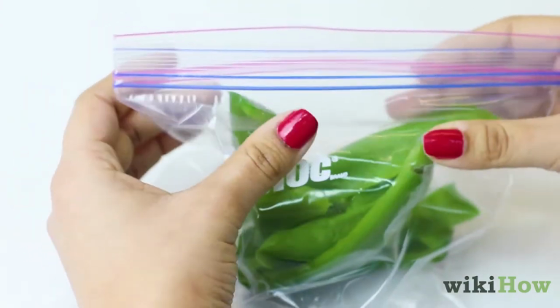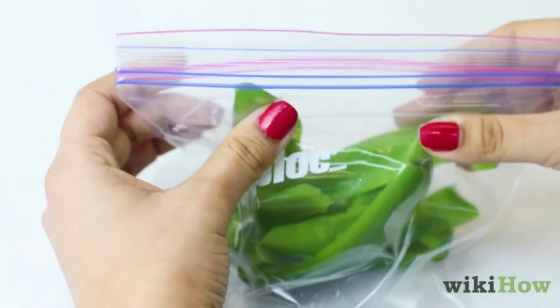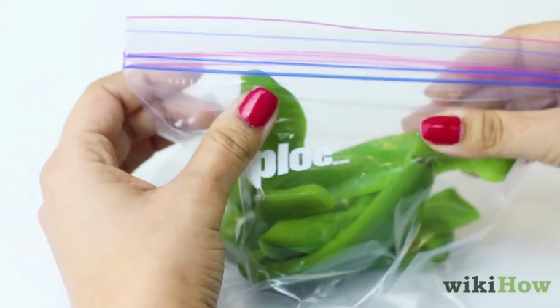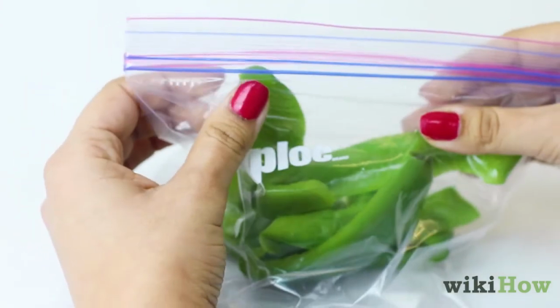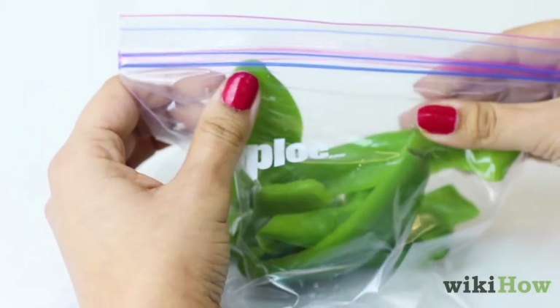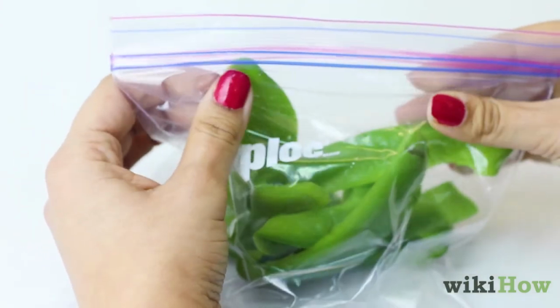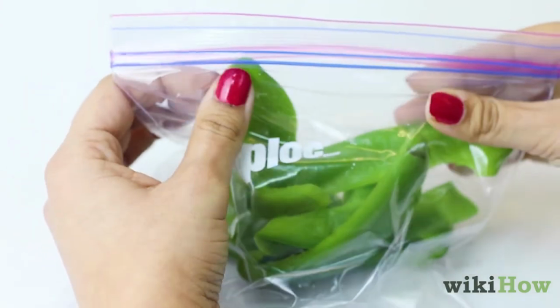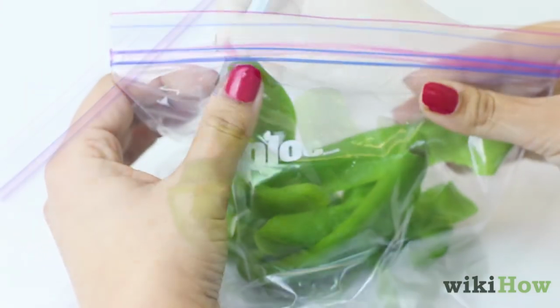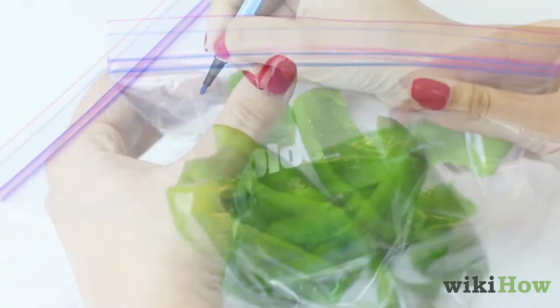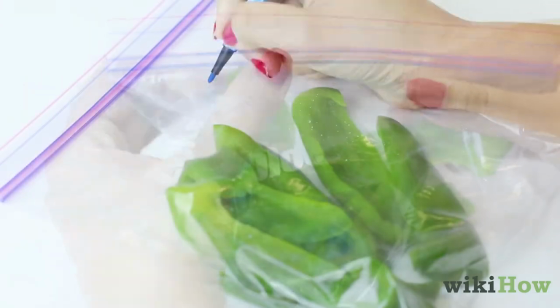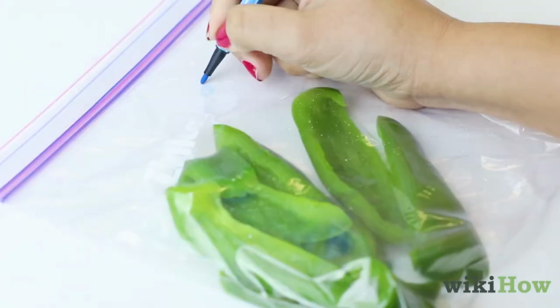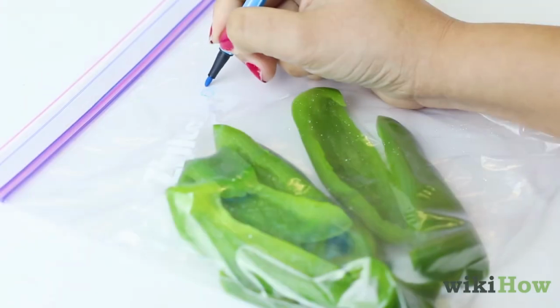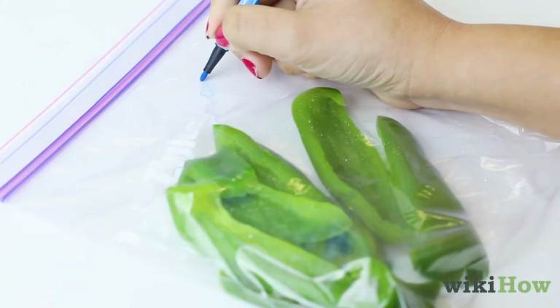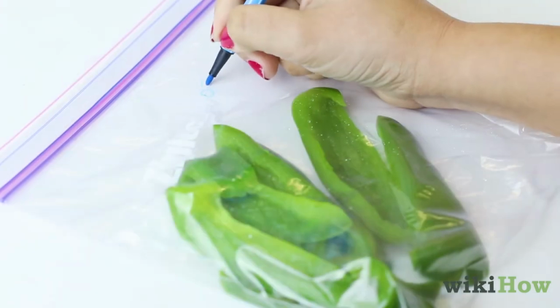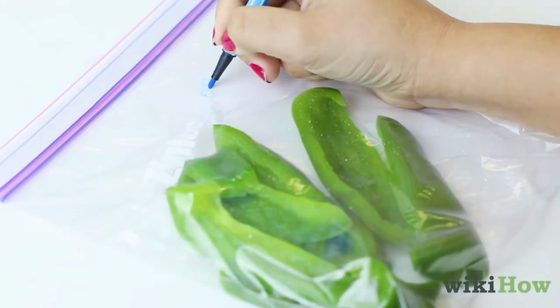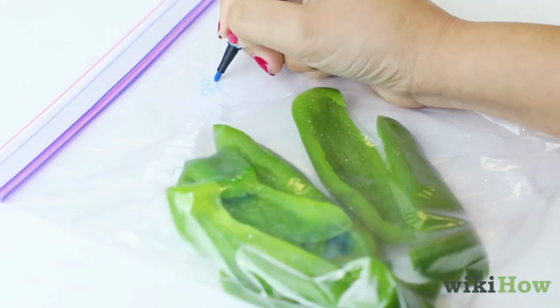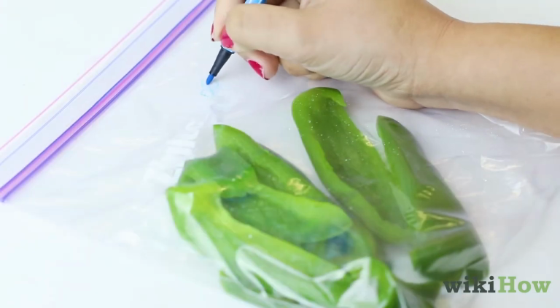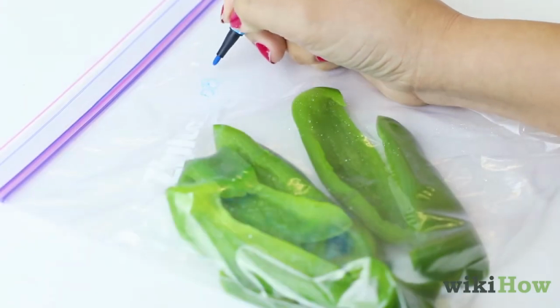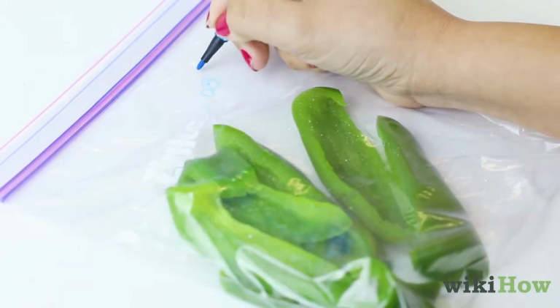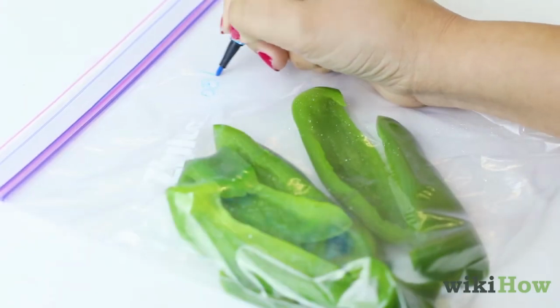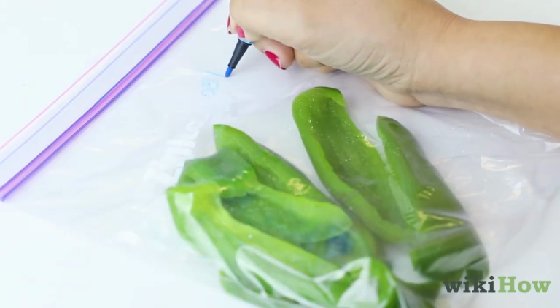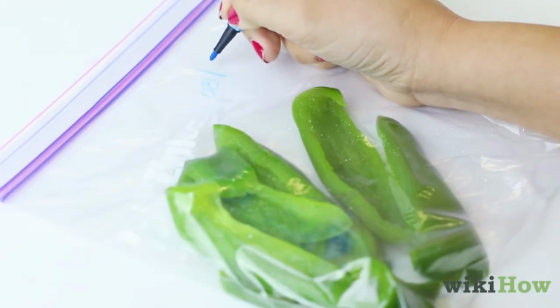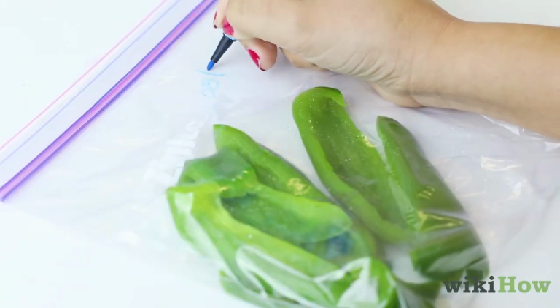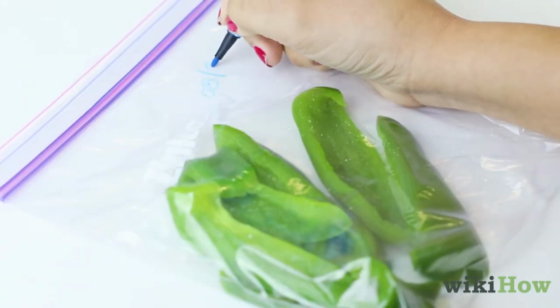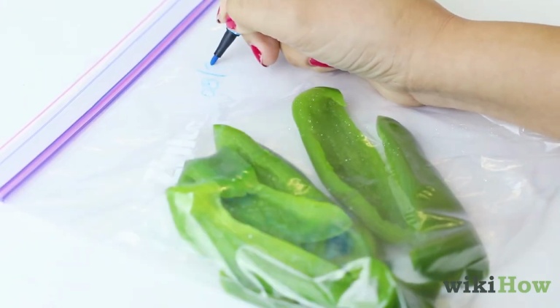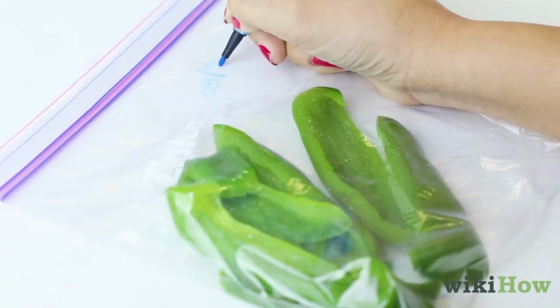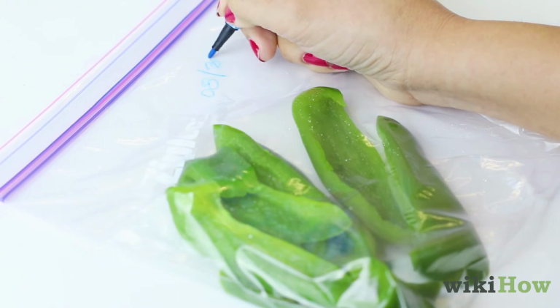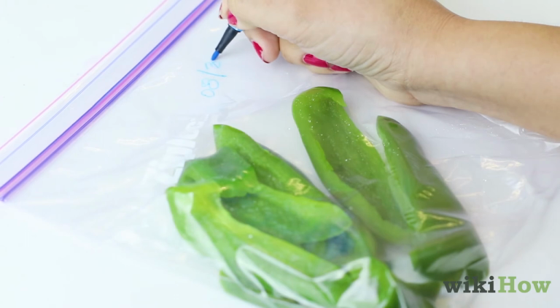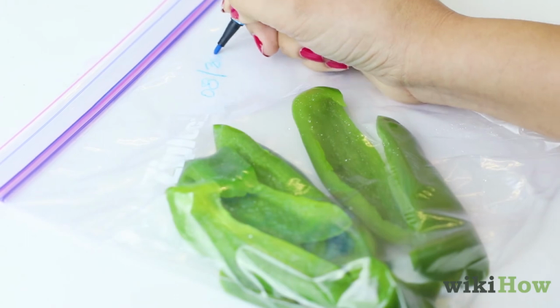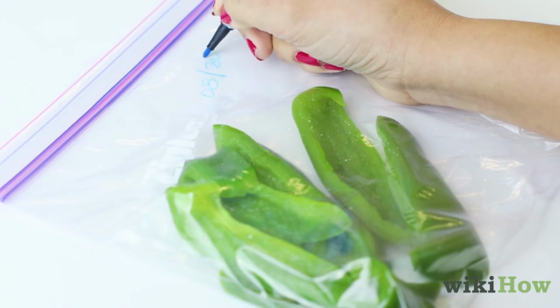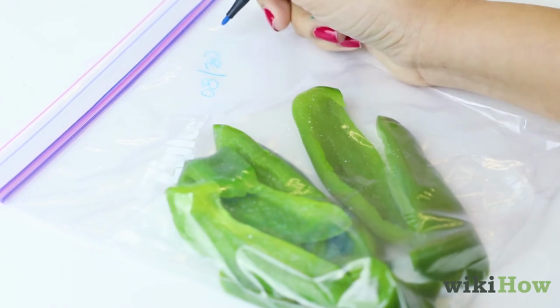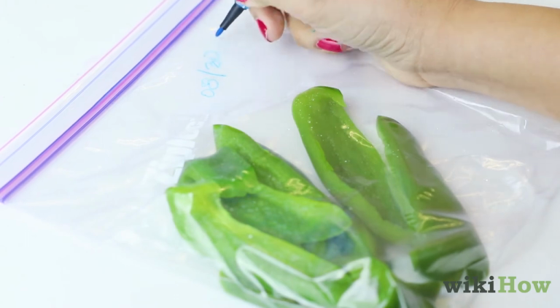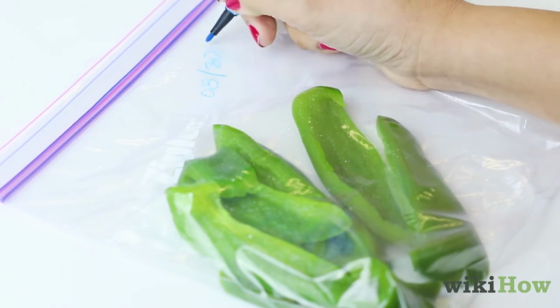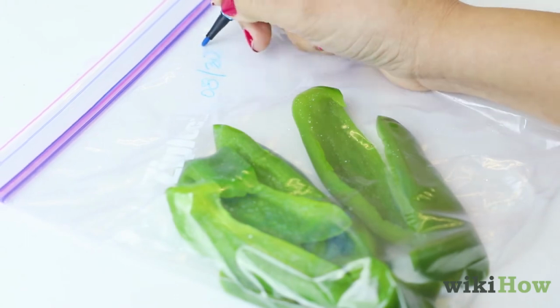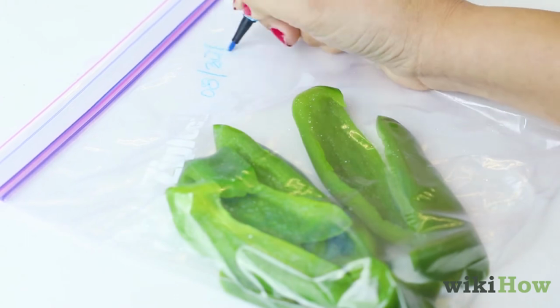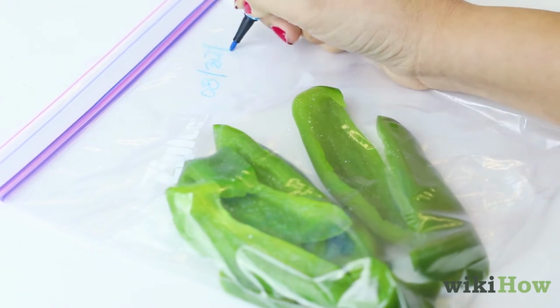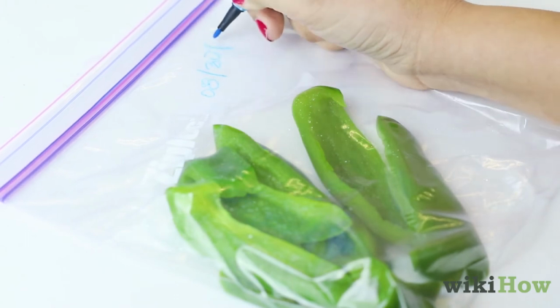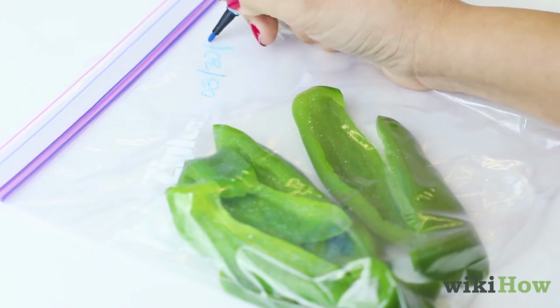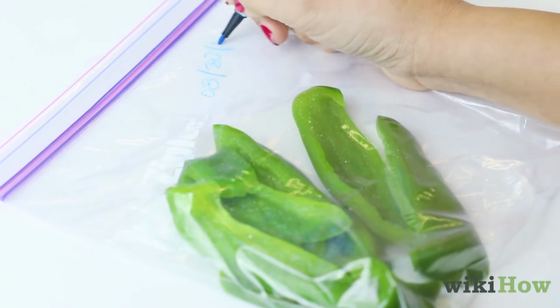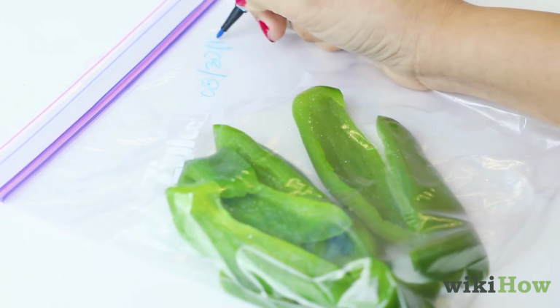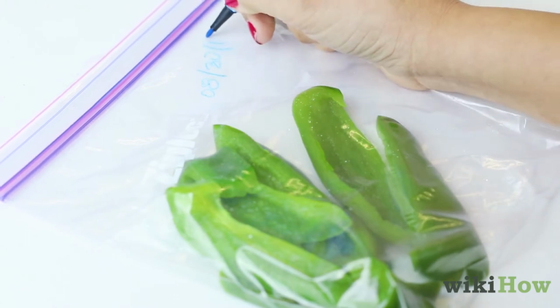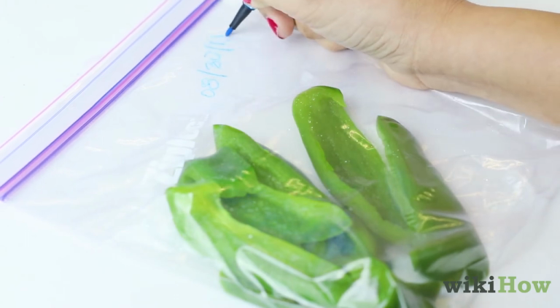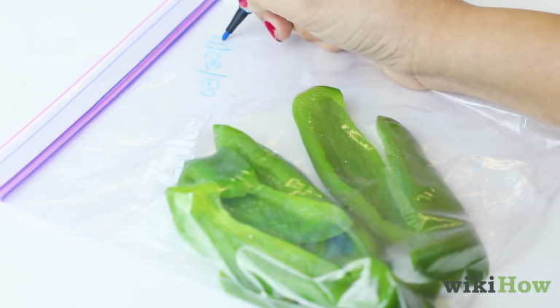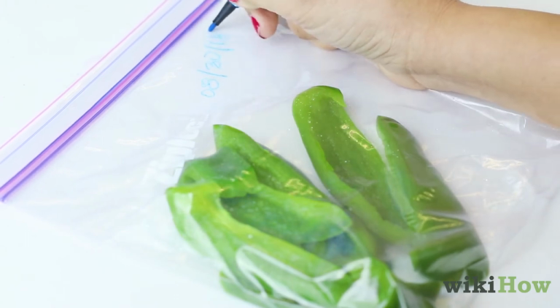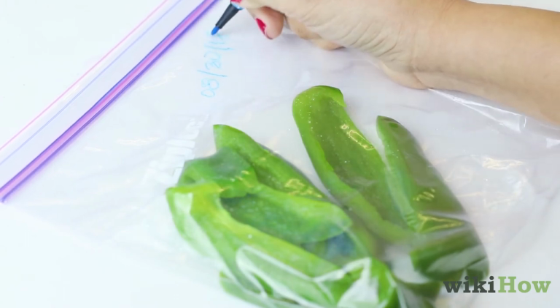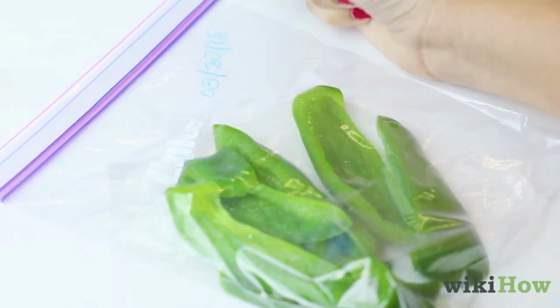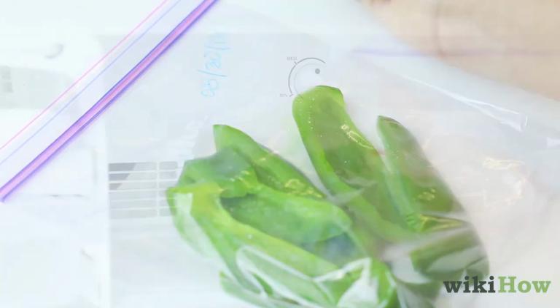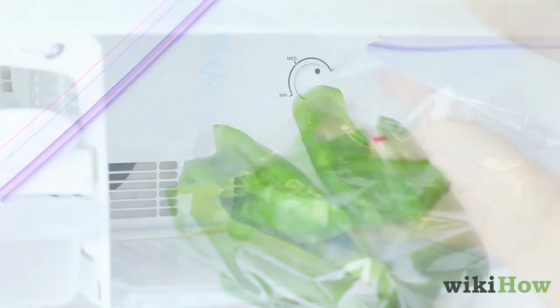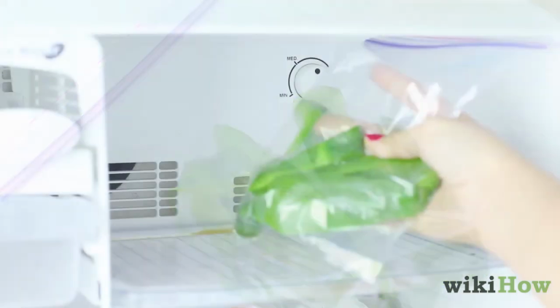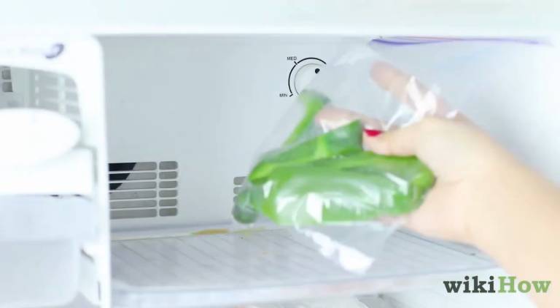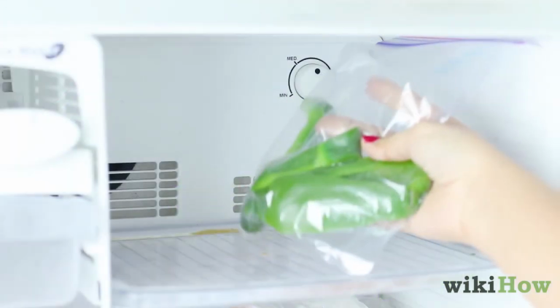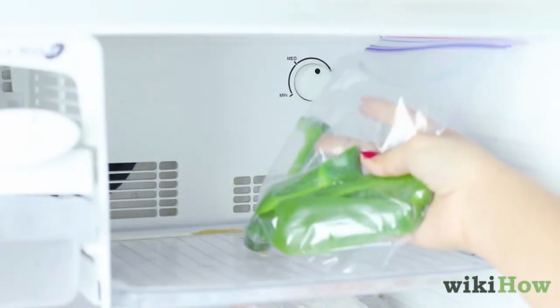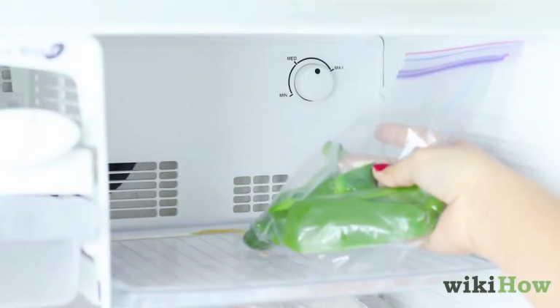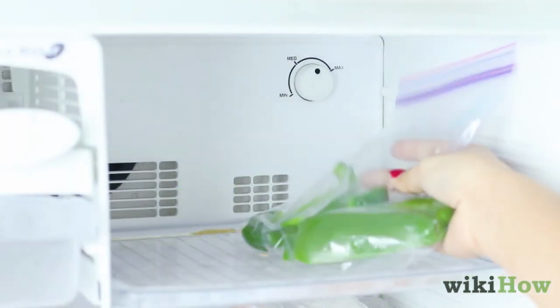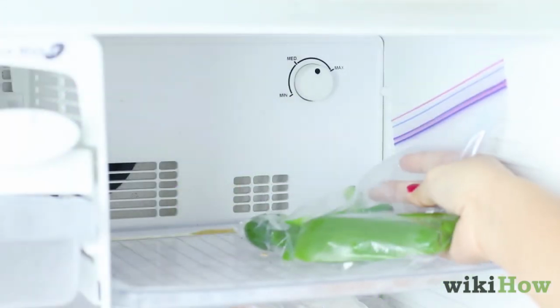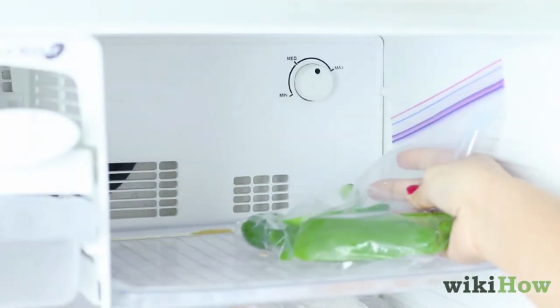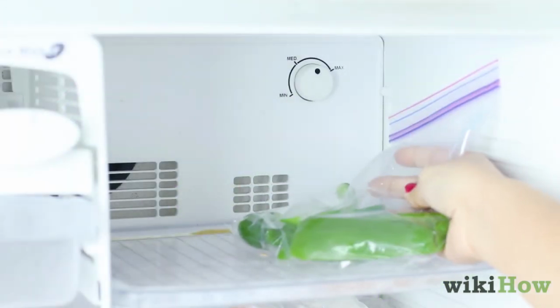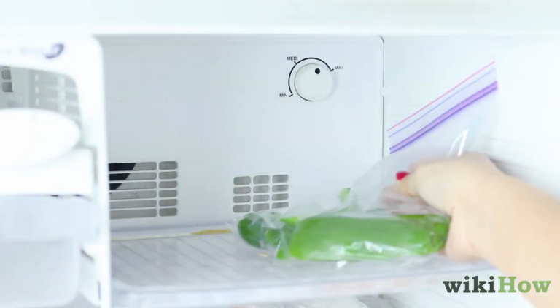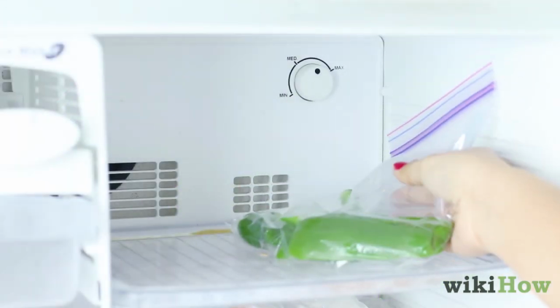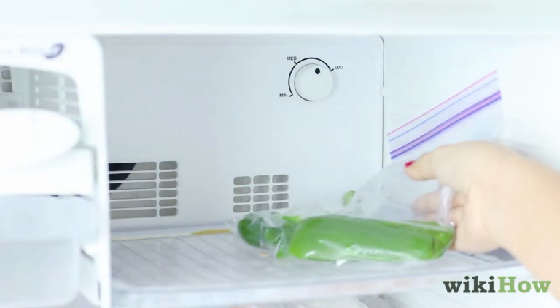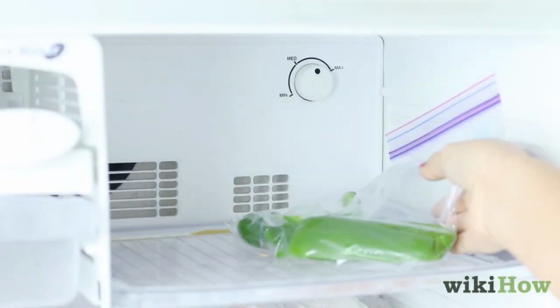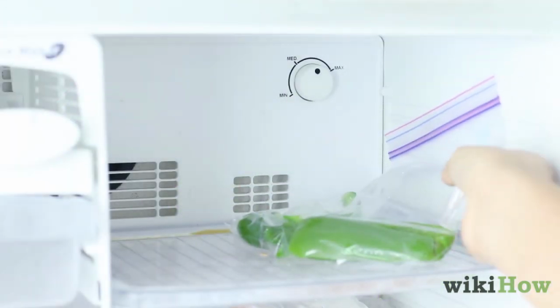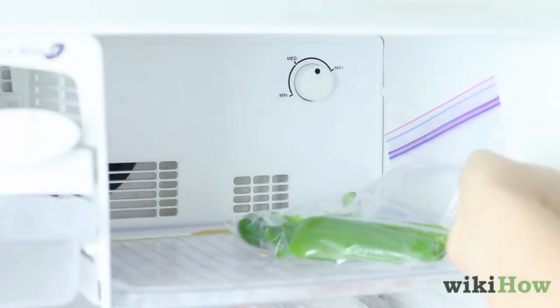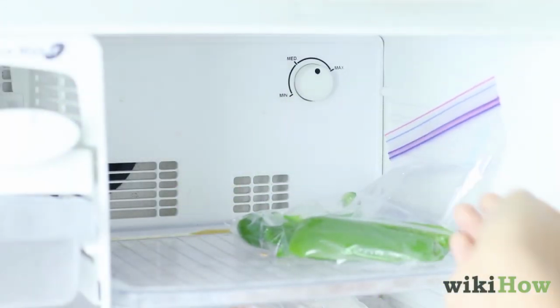Be sure to label the bag with the date before freezing. You can use the peppers for 9-14 months before freezing a new batch.